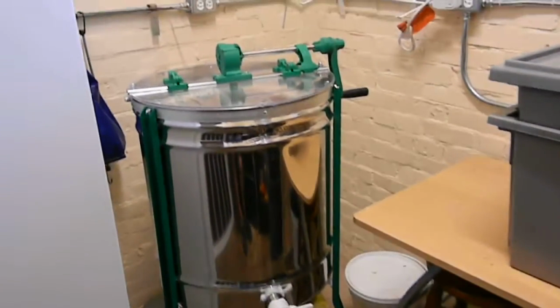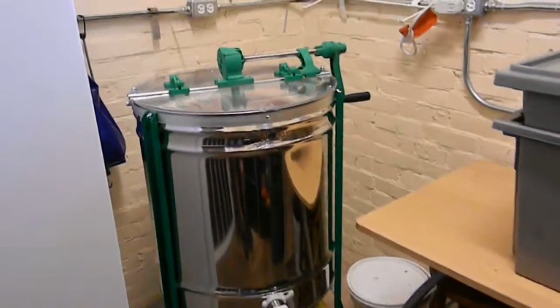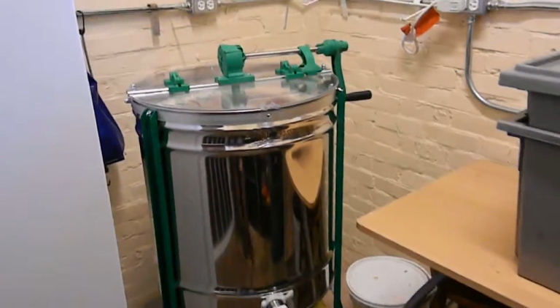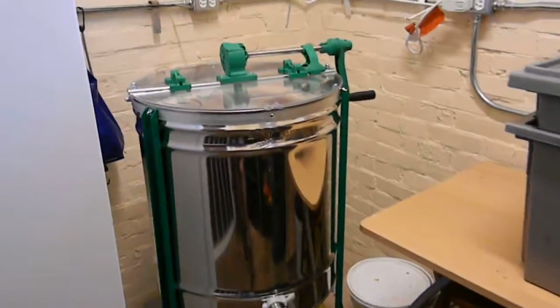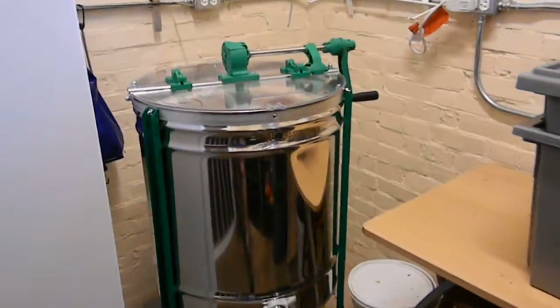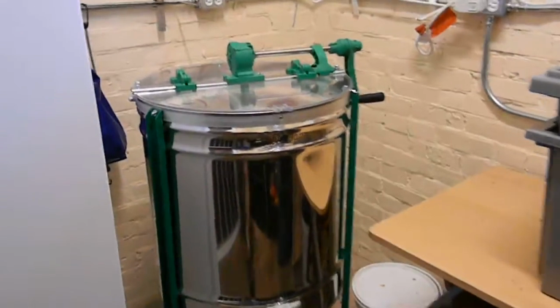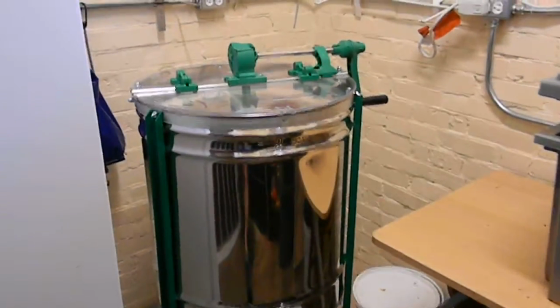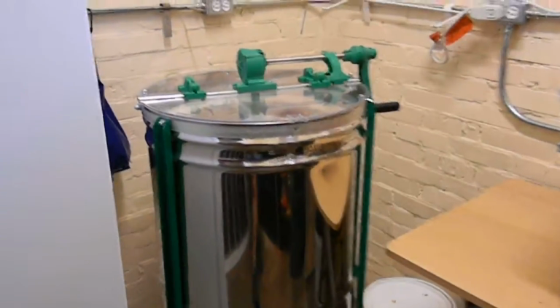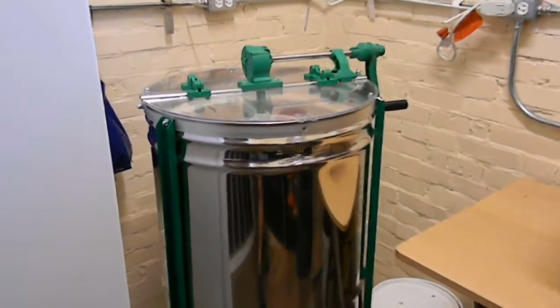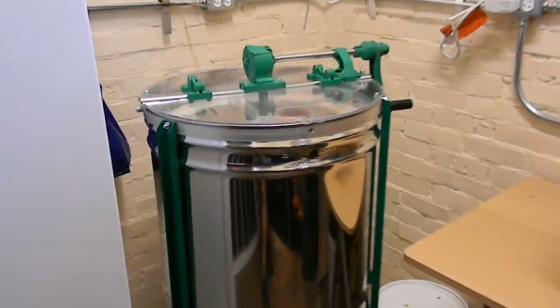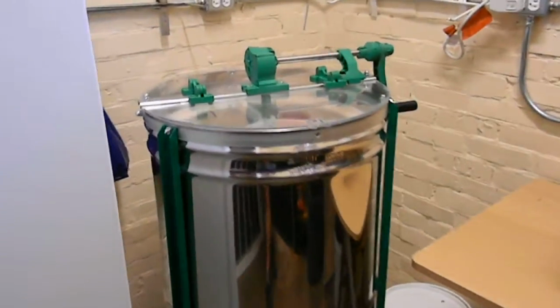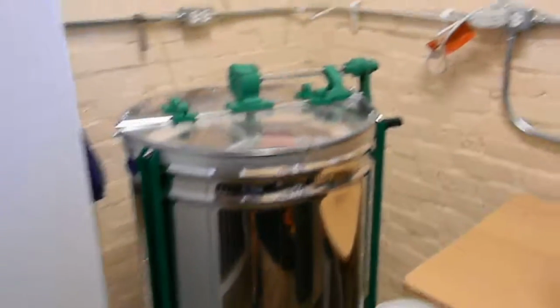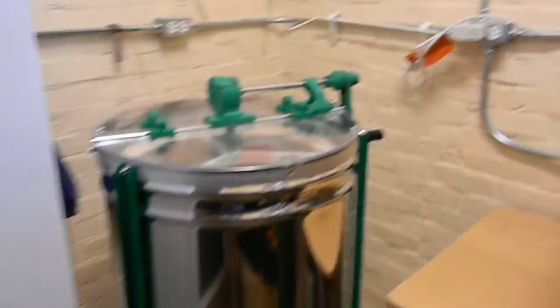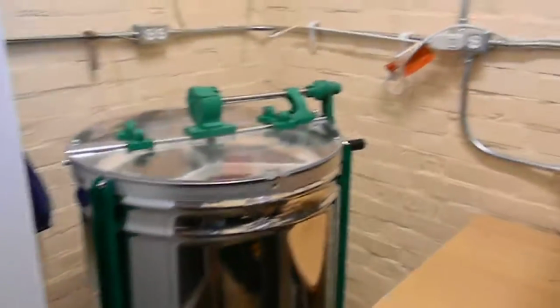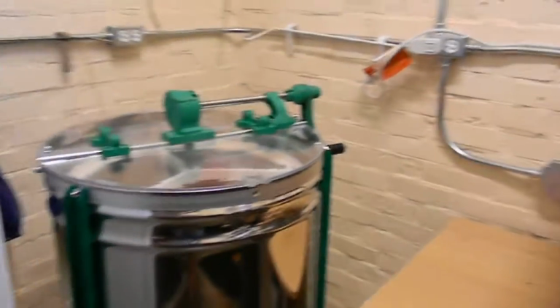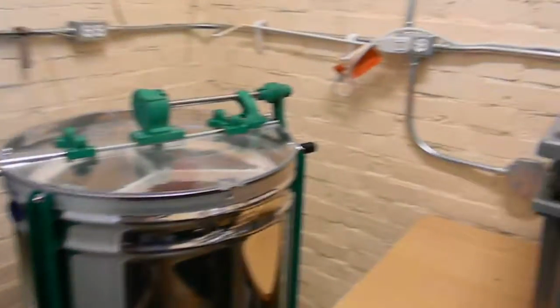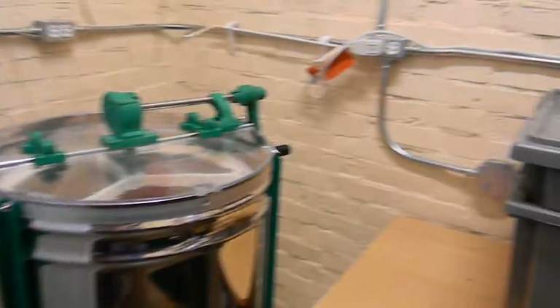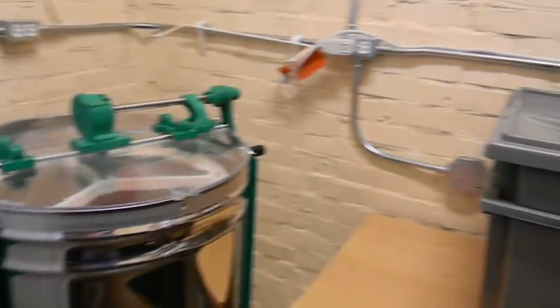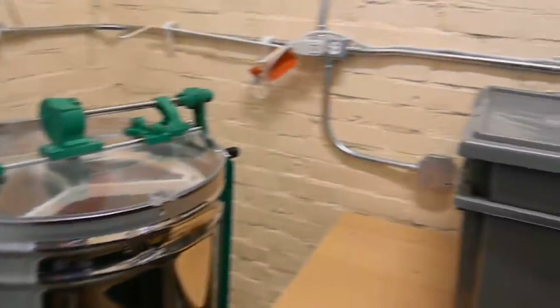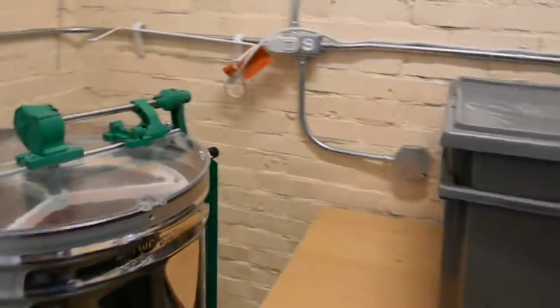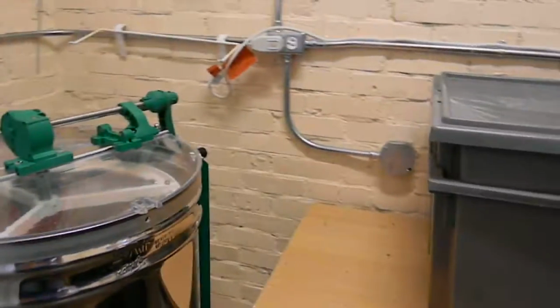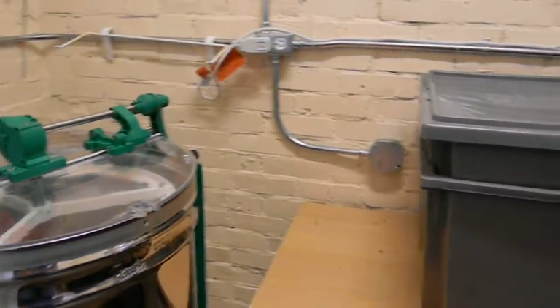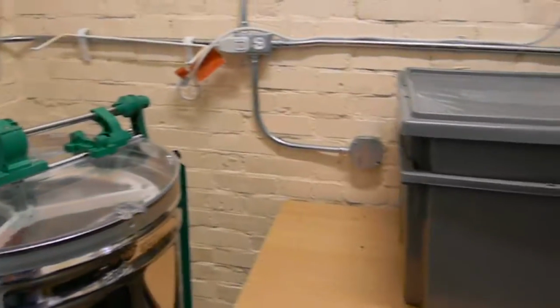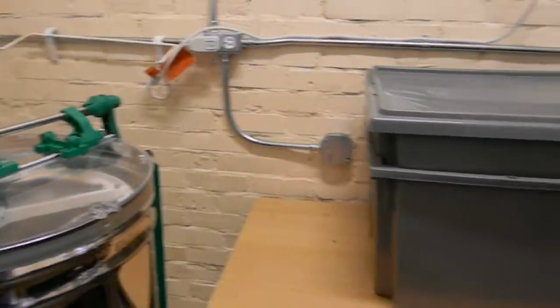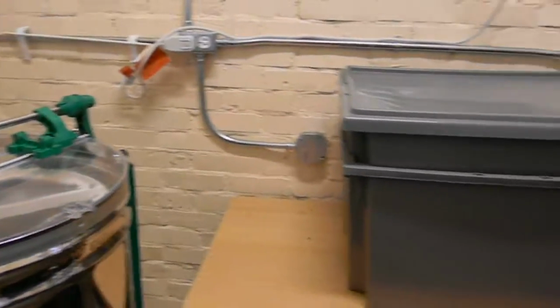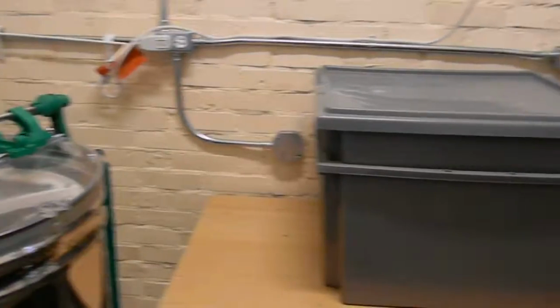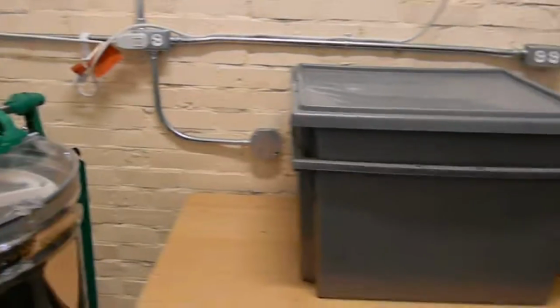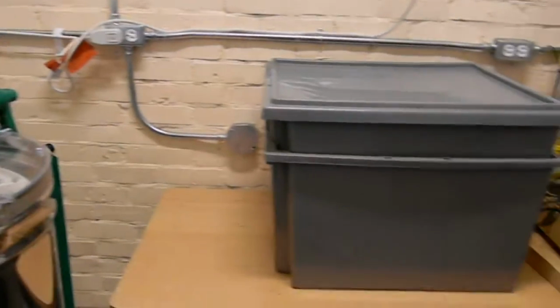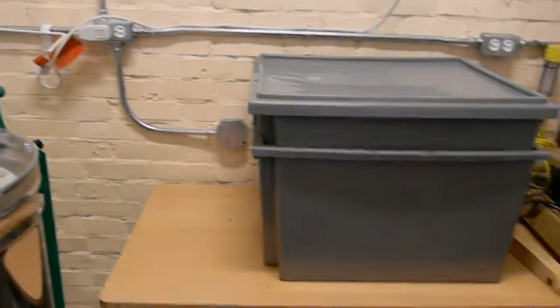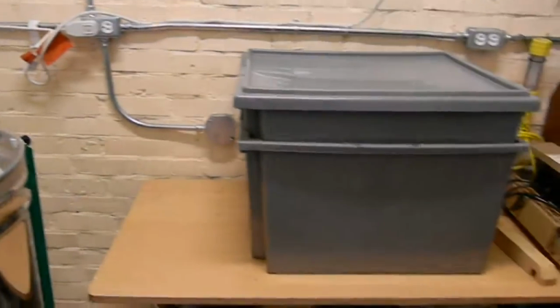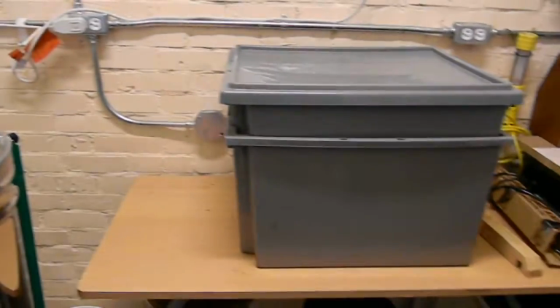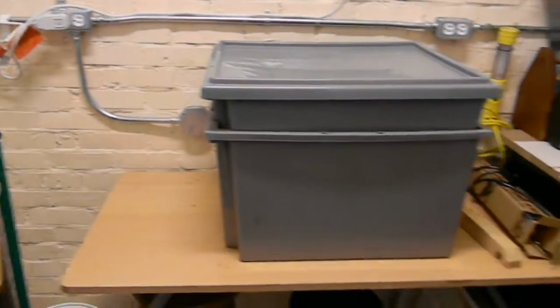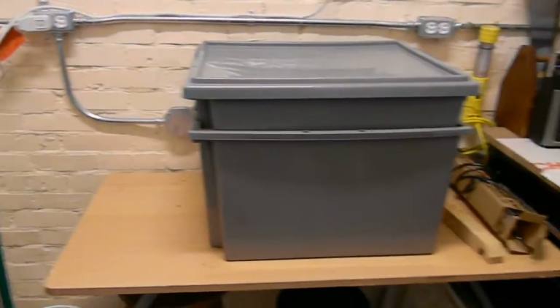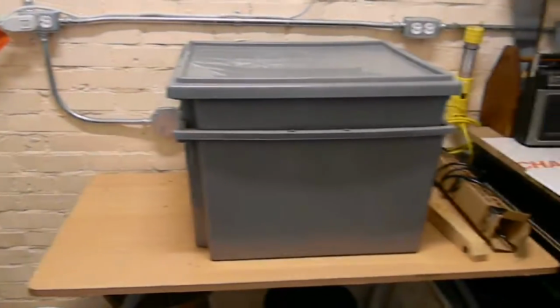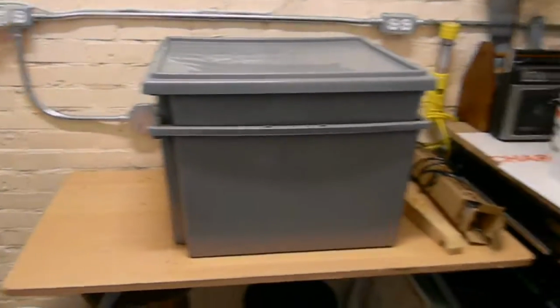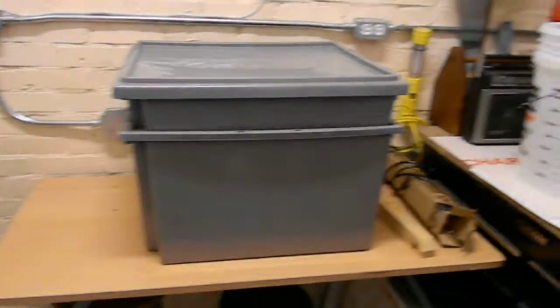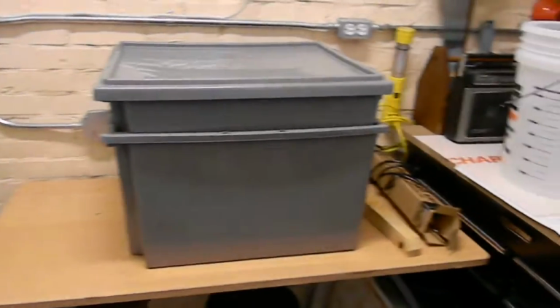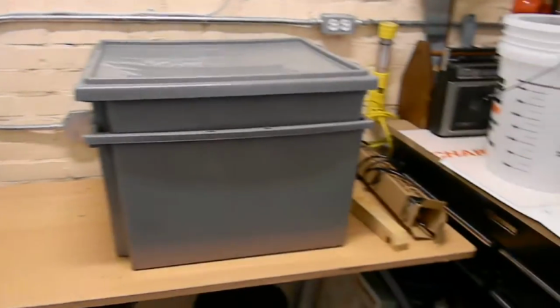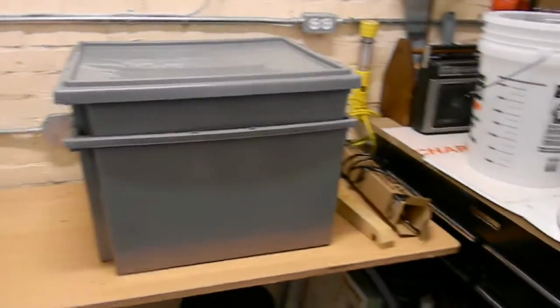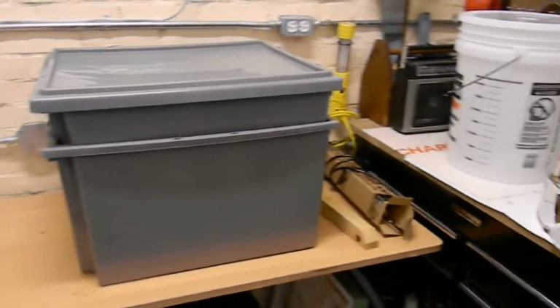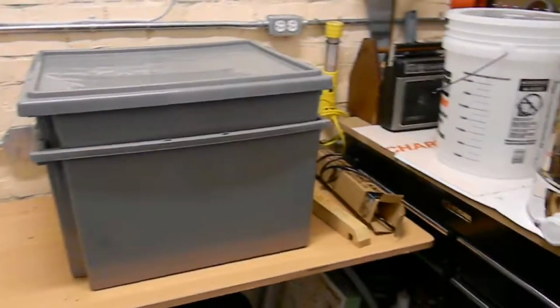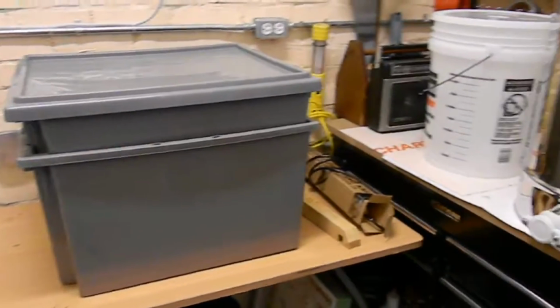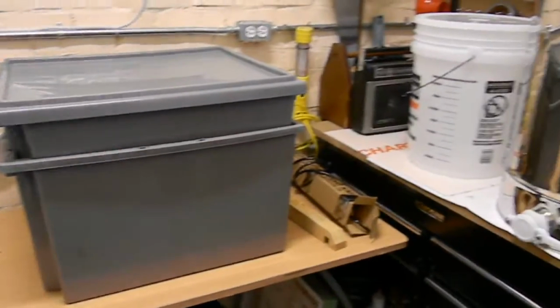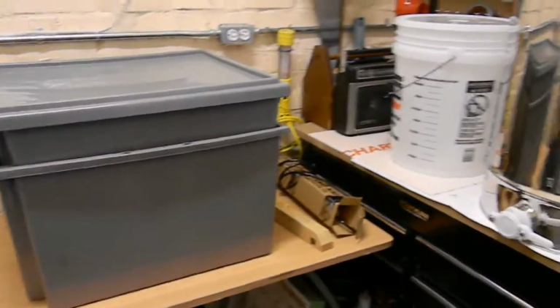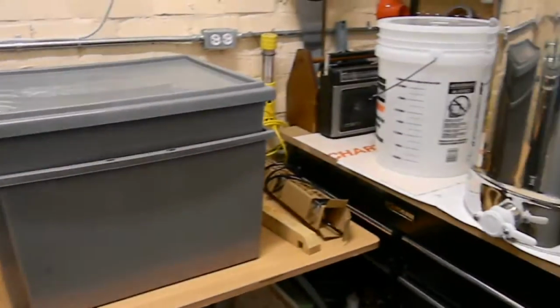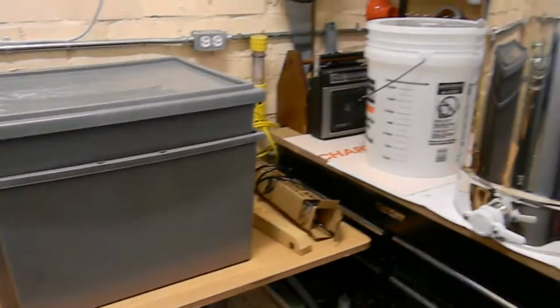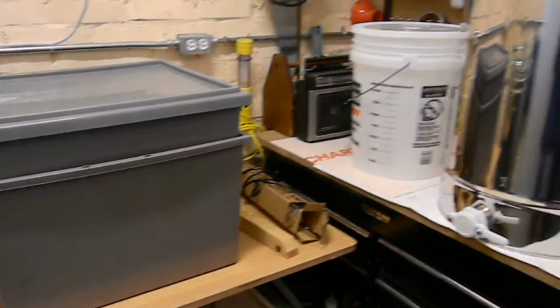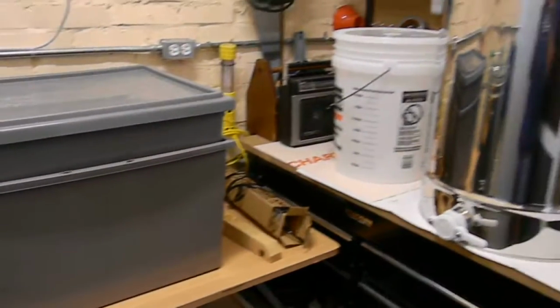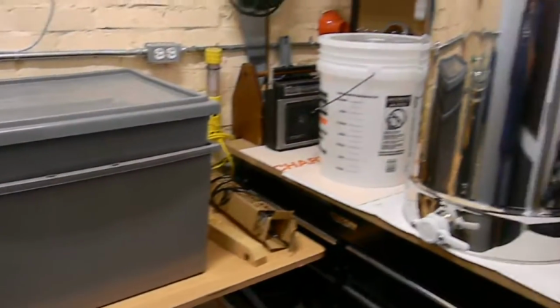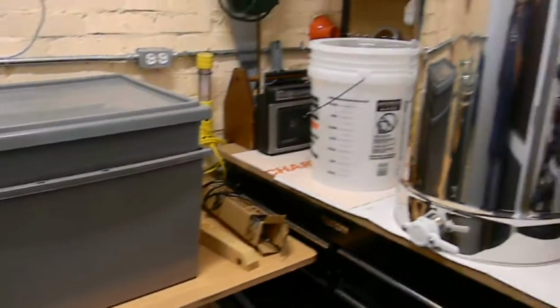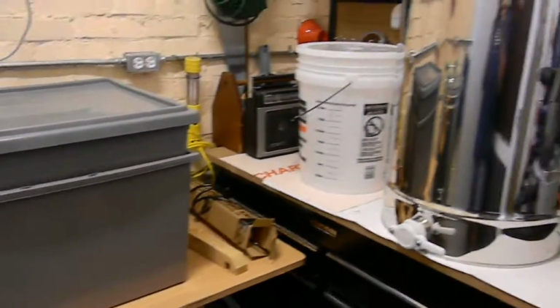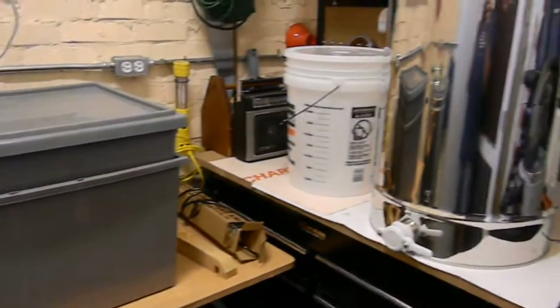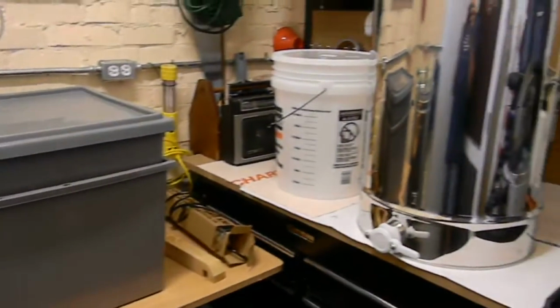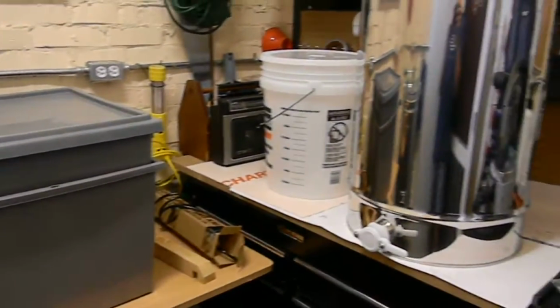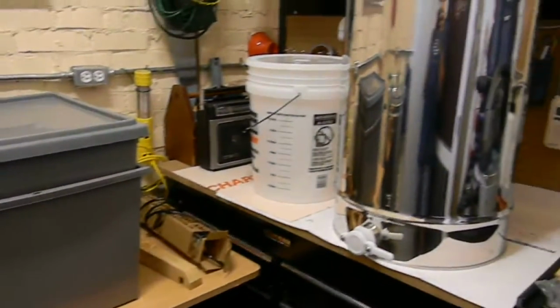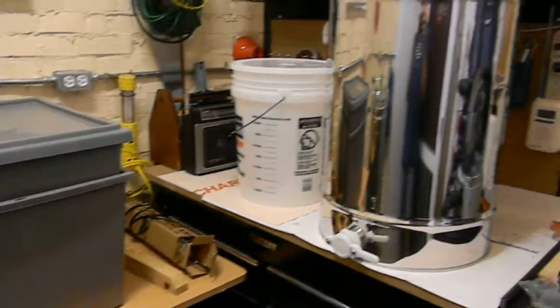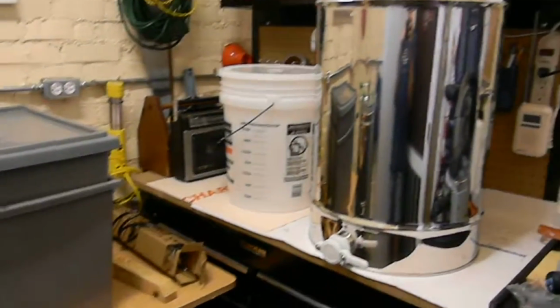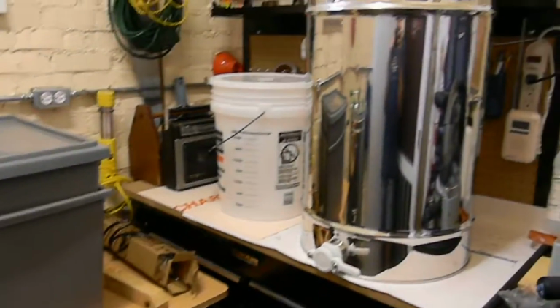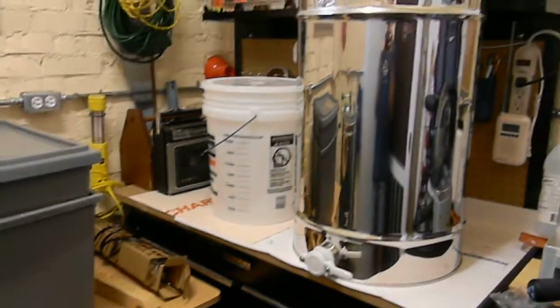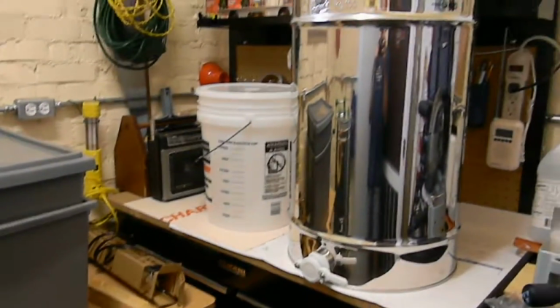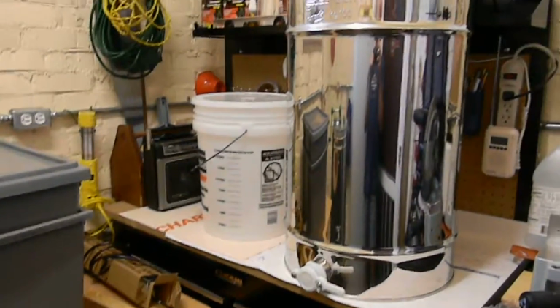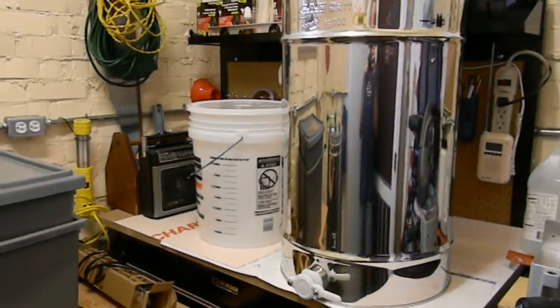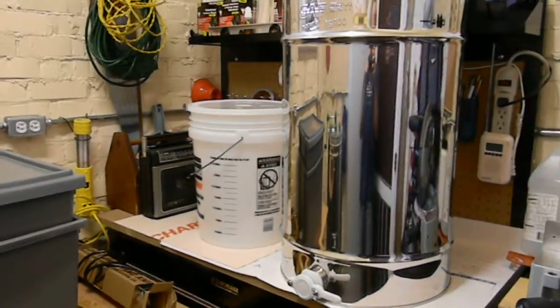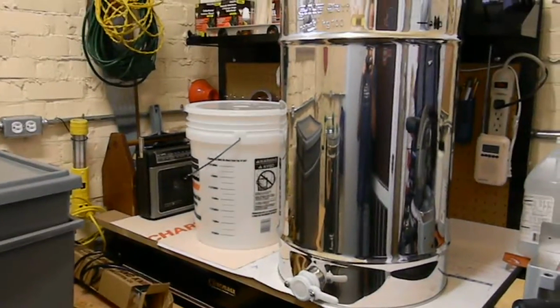It's a nice compact little setup, and this afternoon we'll start pulling supers.